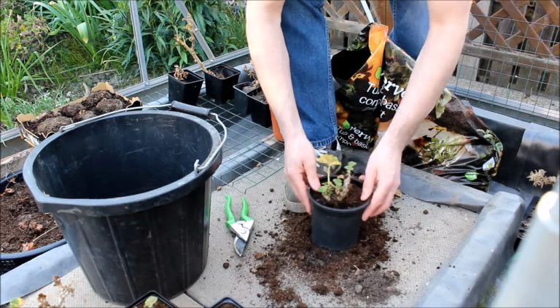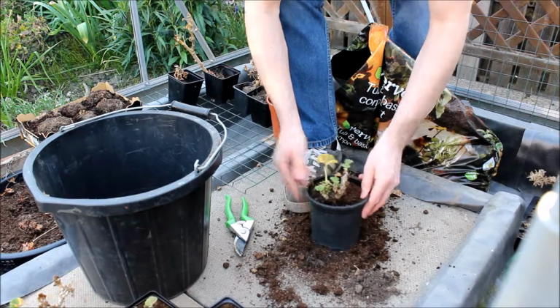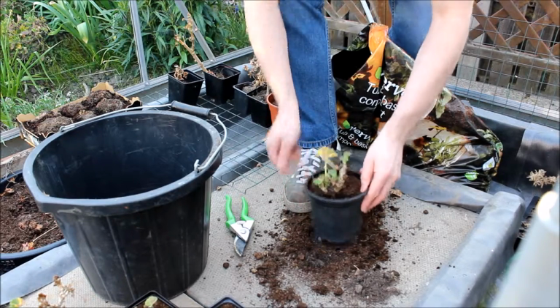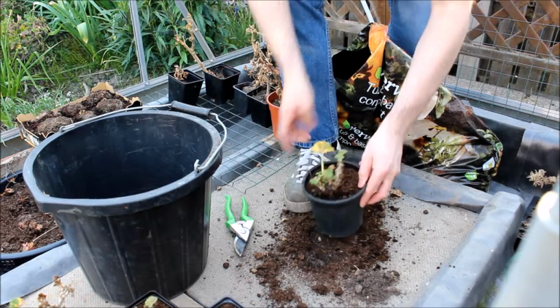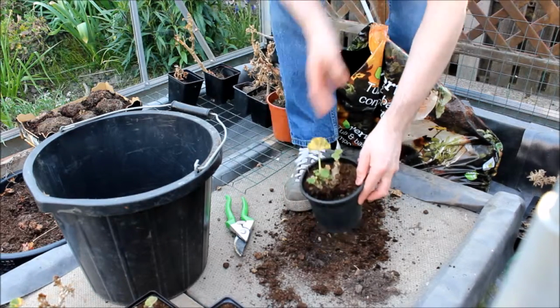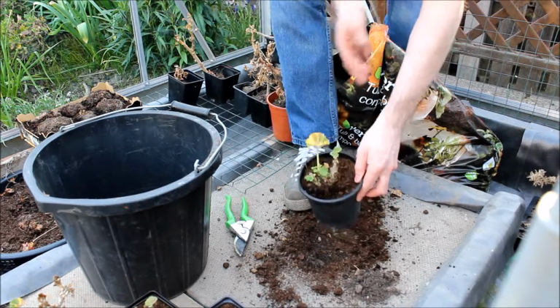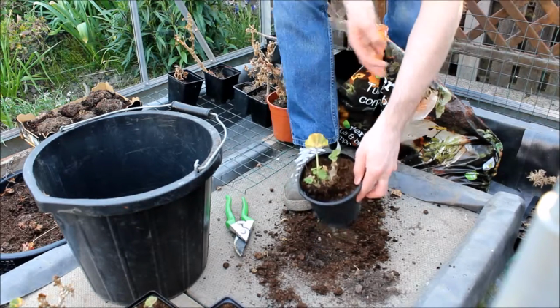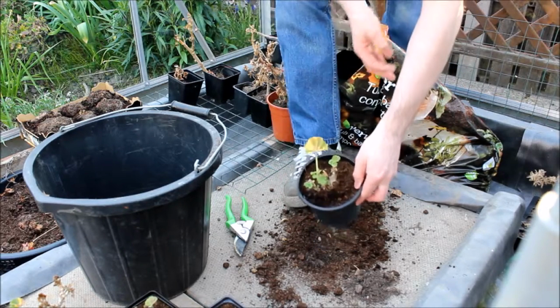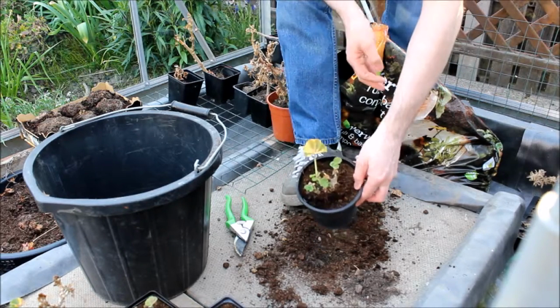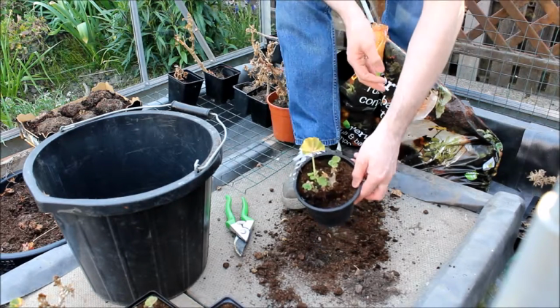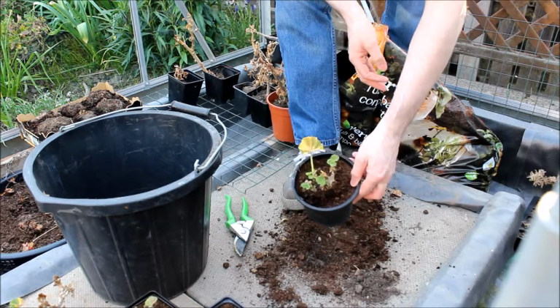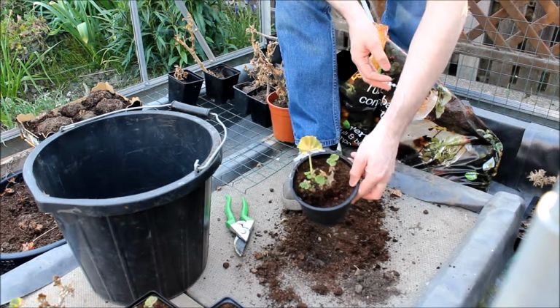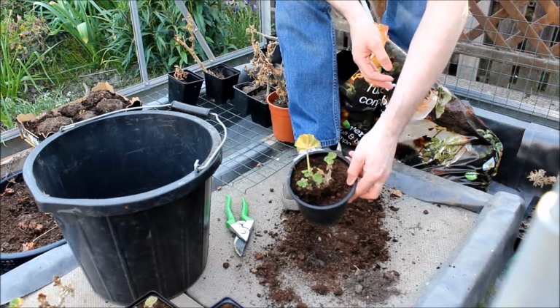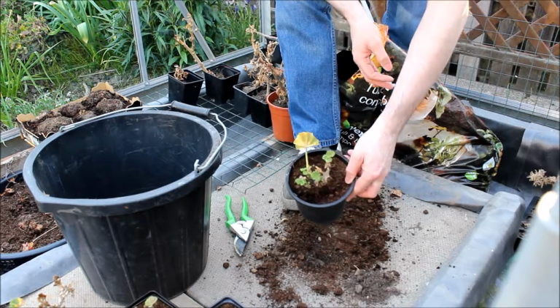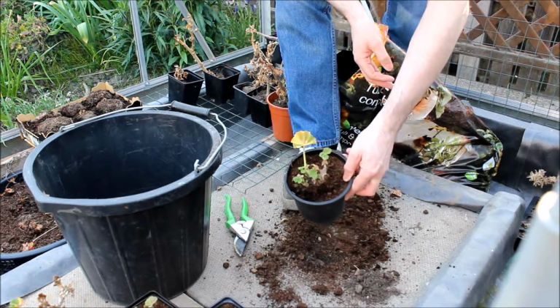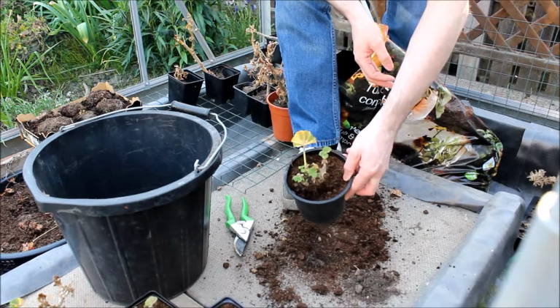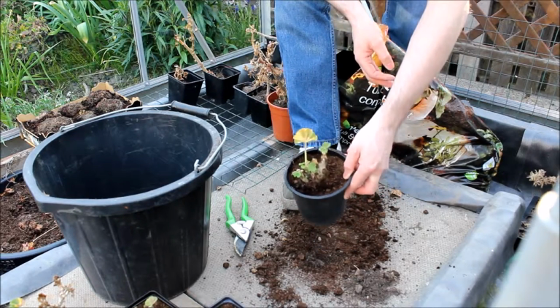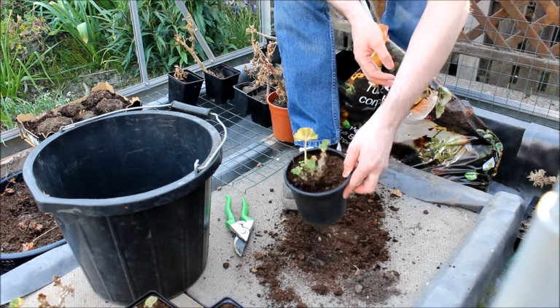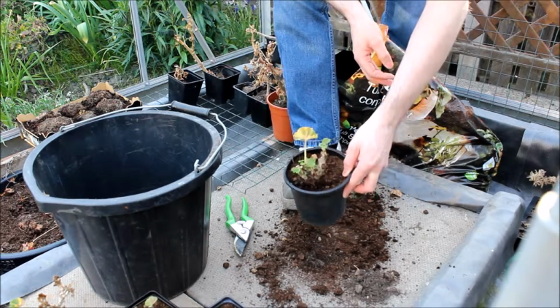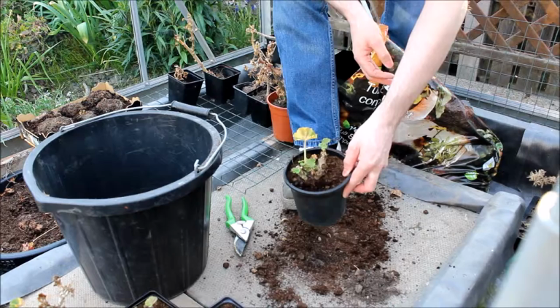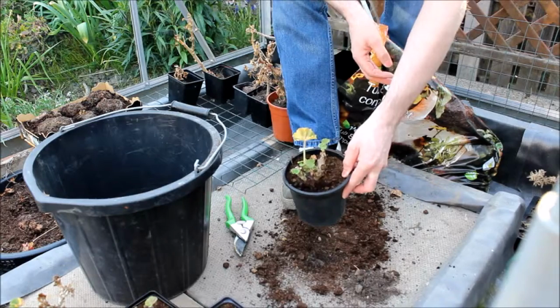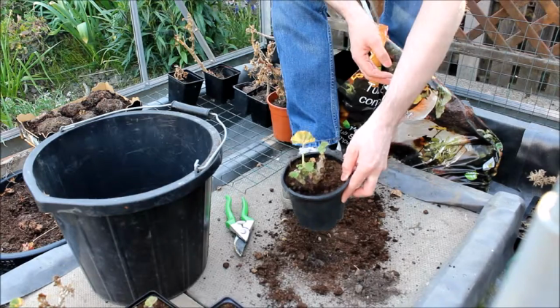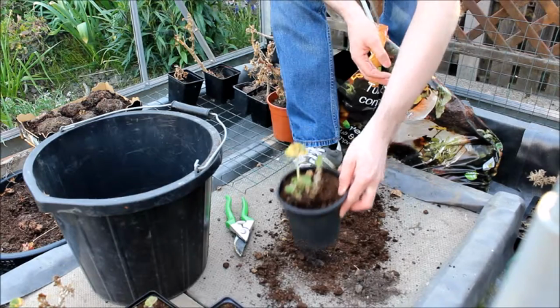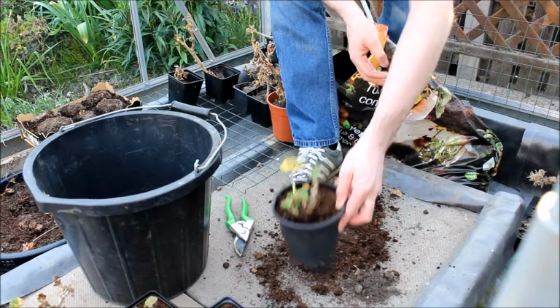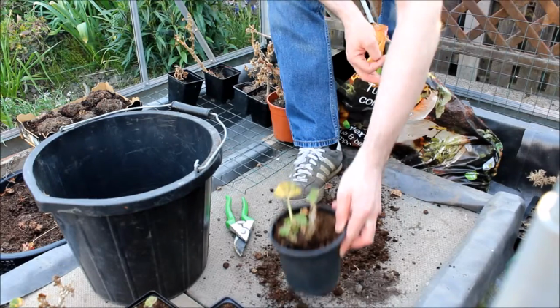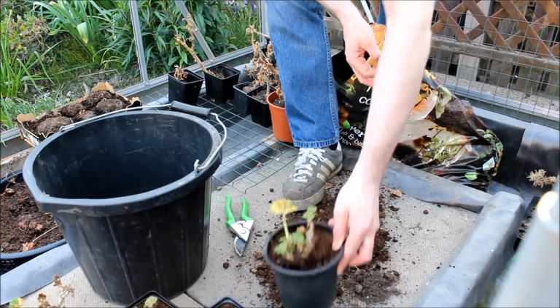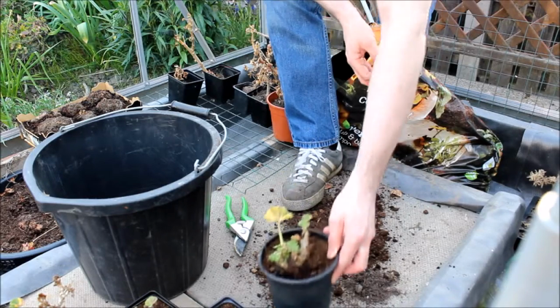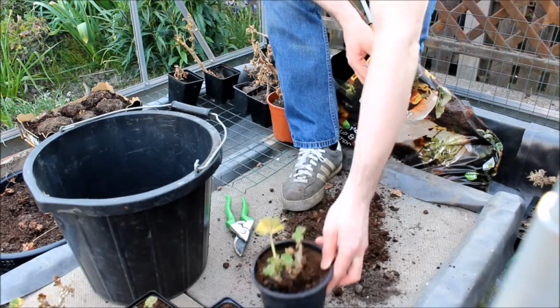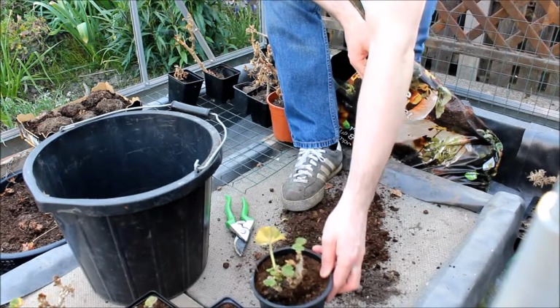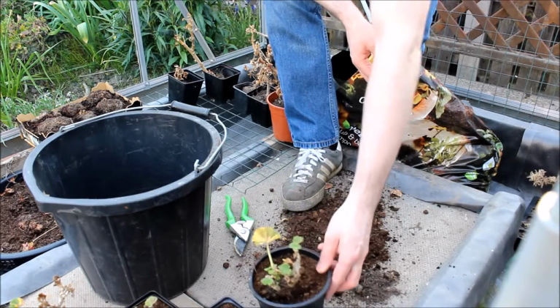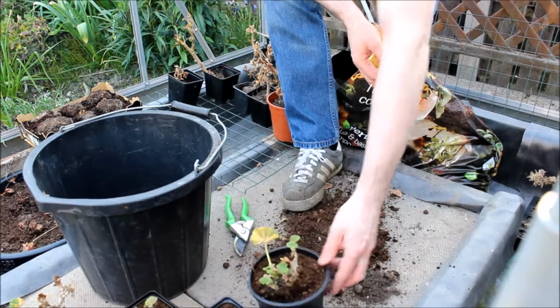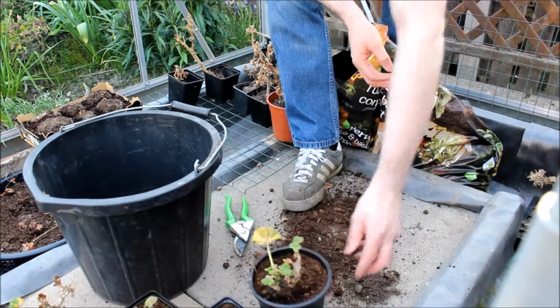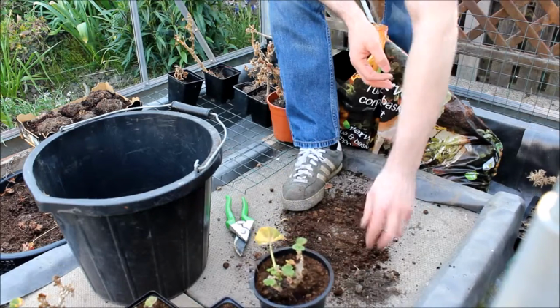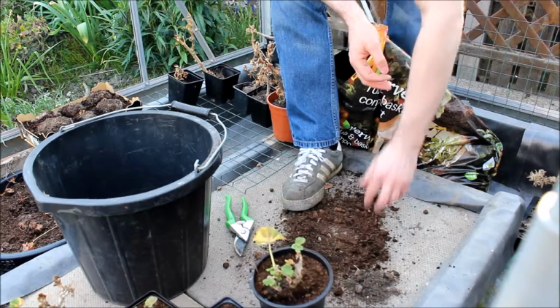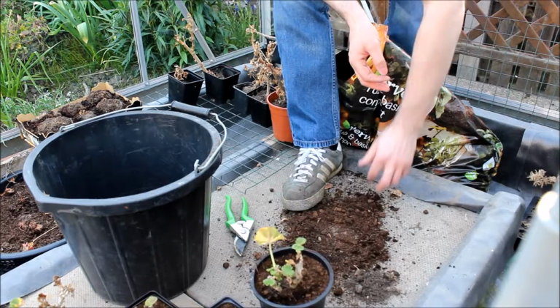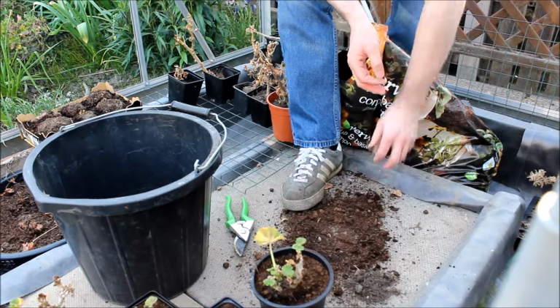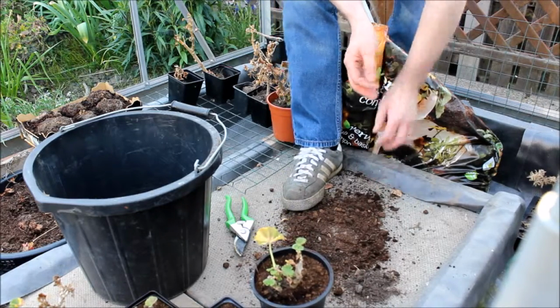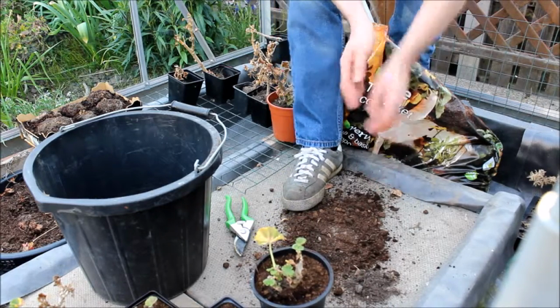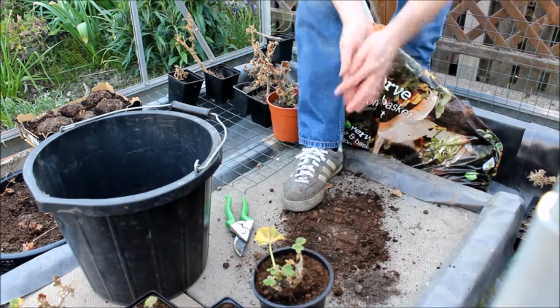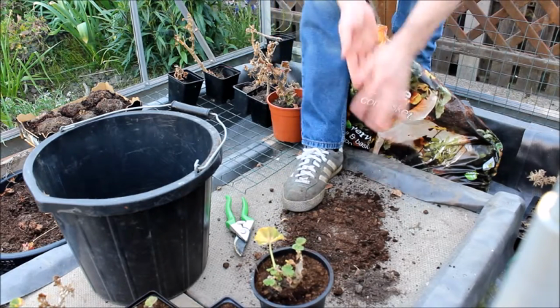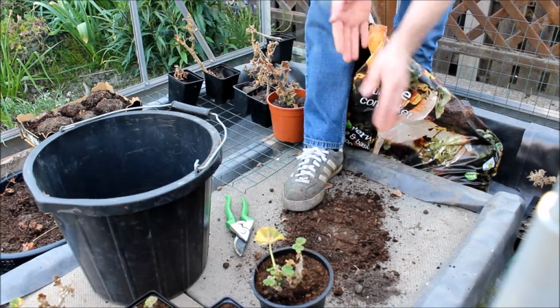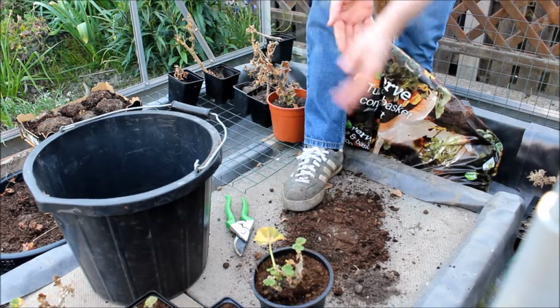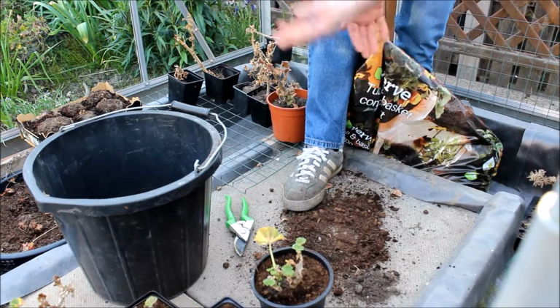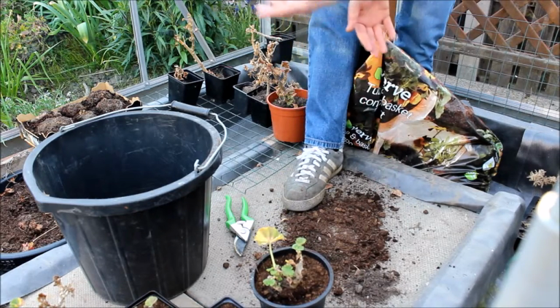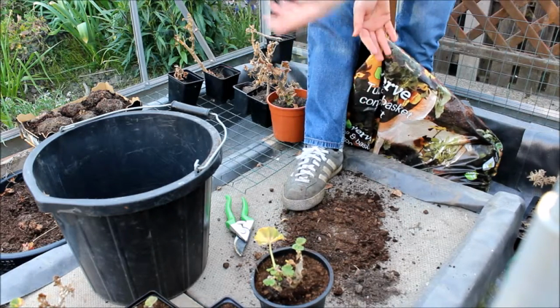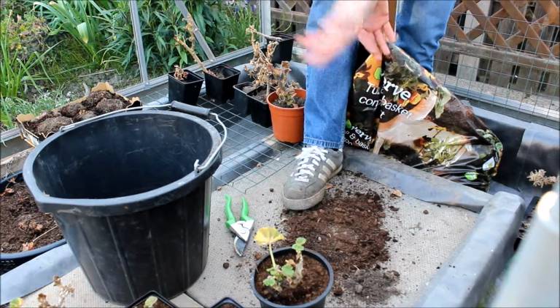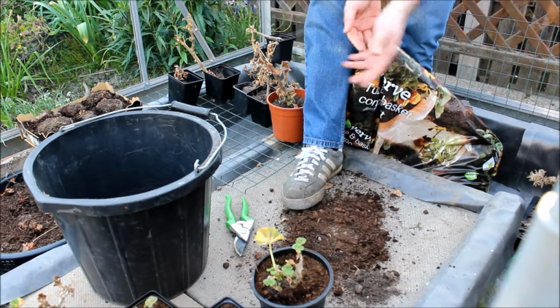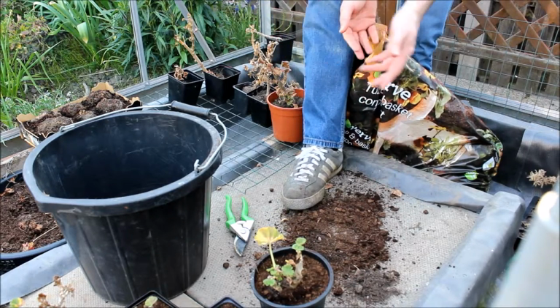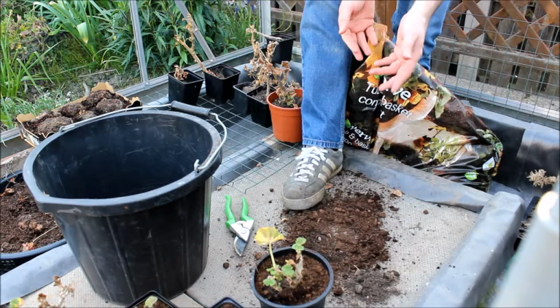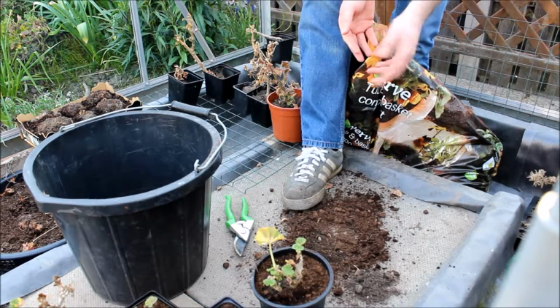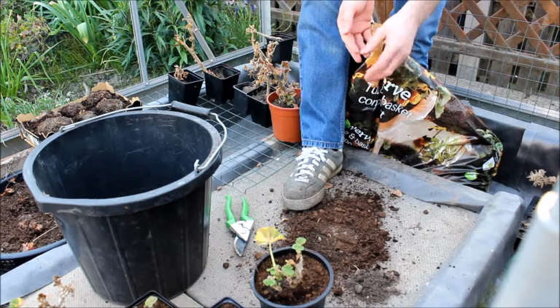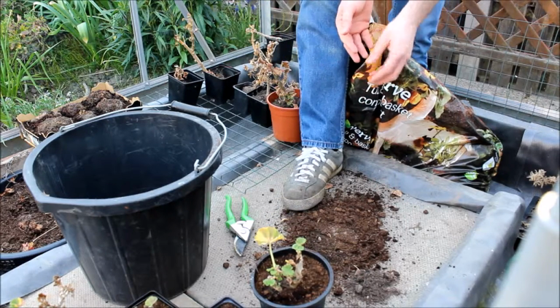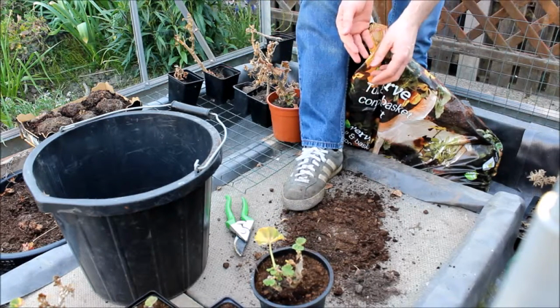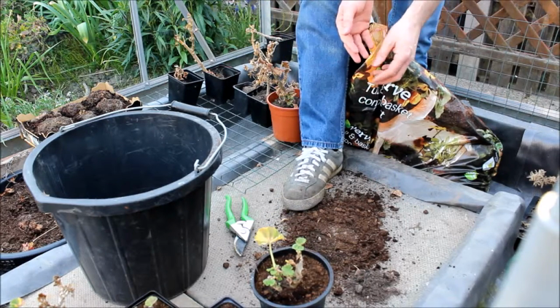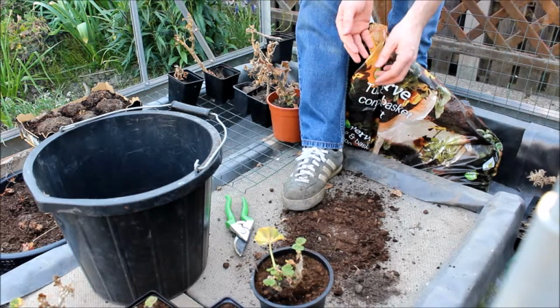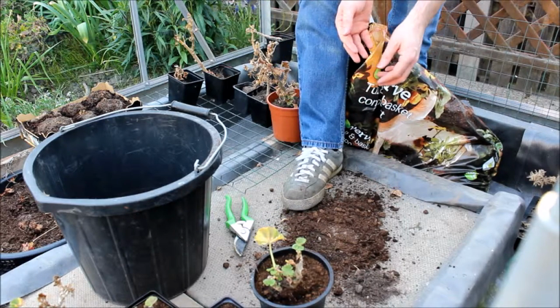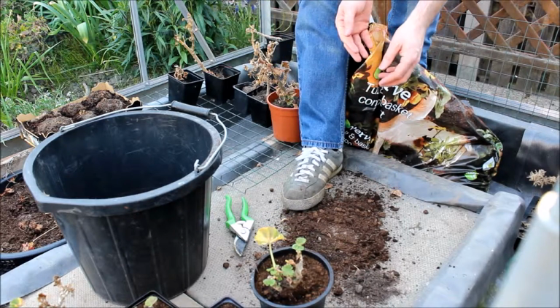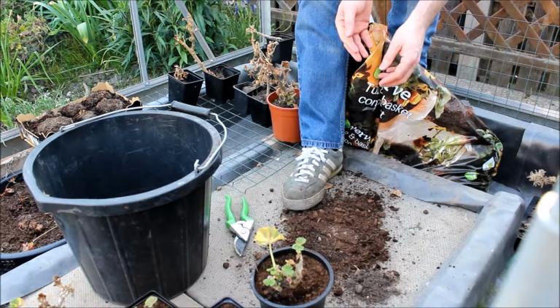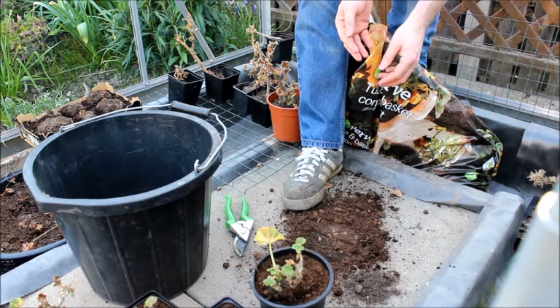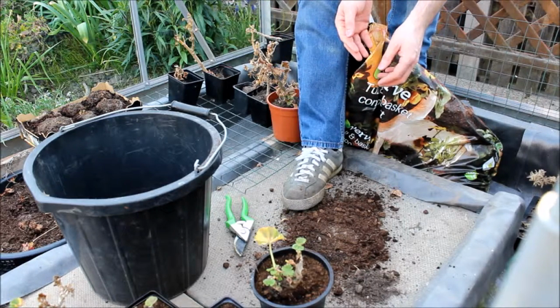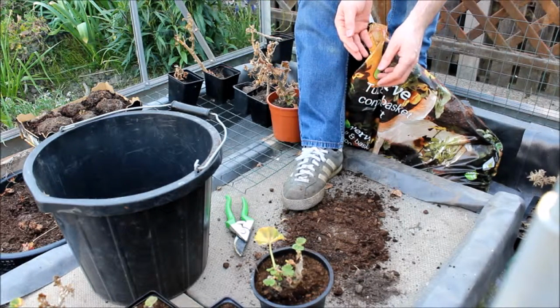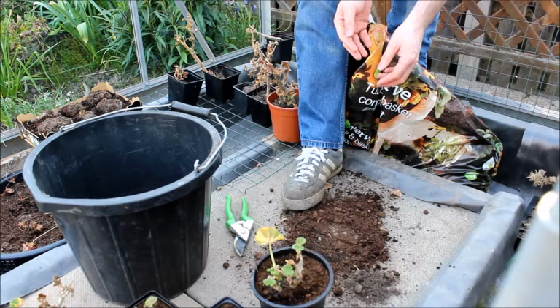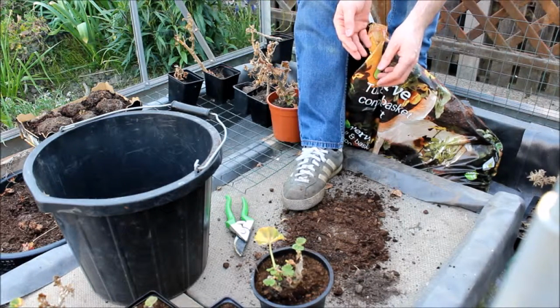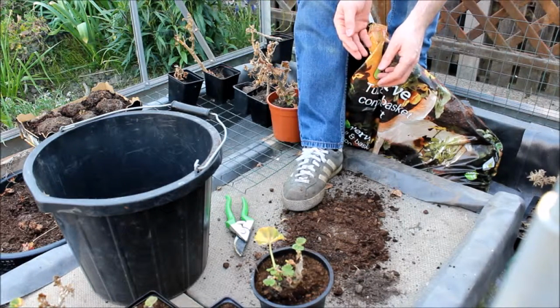I said we'll give them a good drink afterwards, and we'll just continue to work with the geraniums.